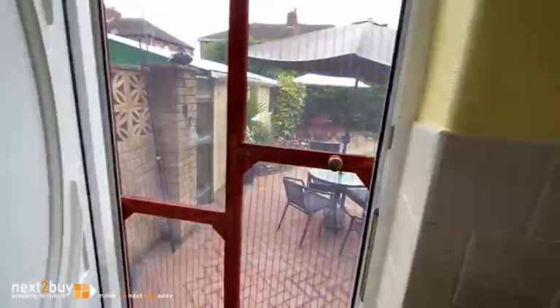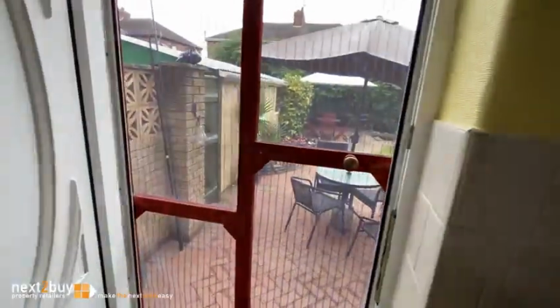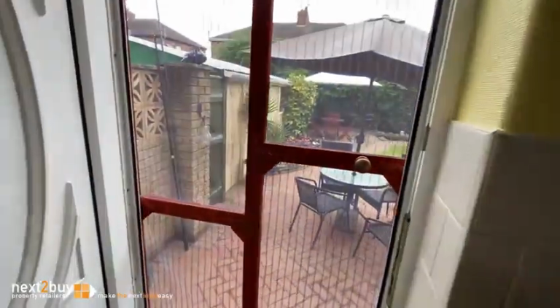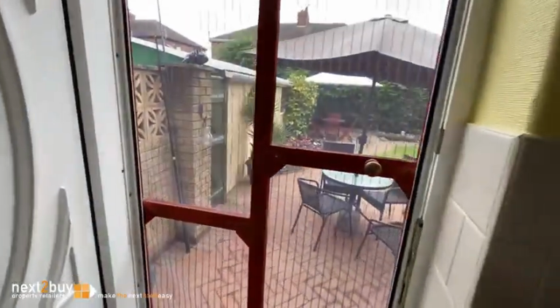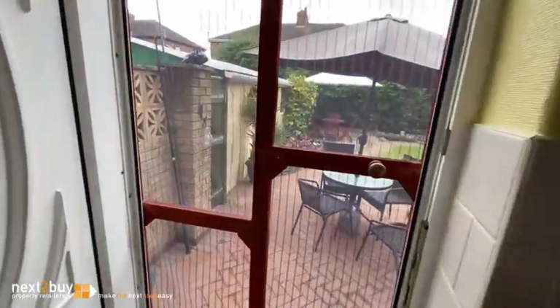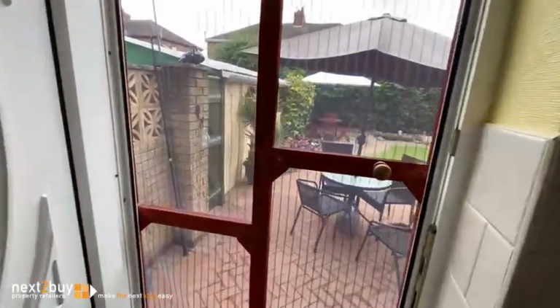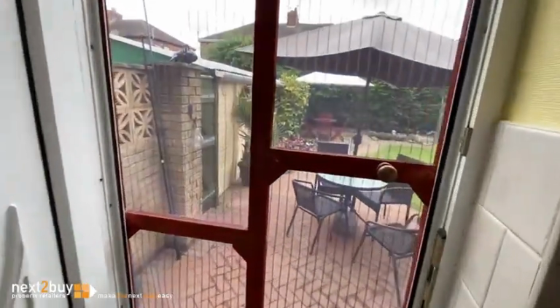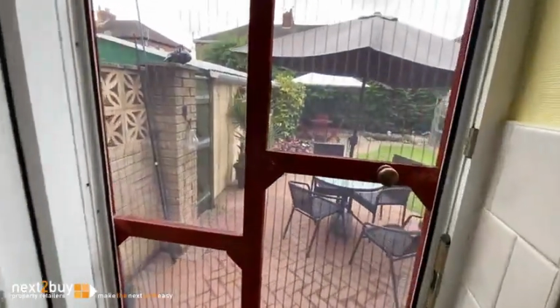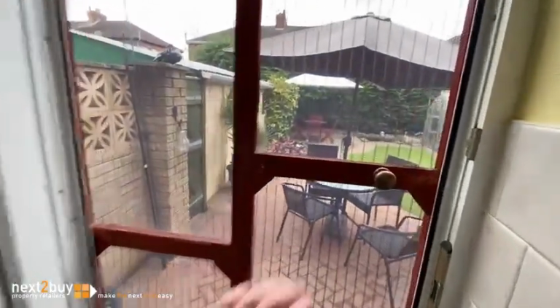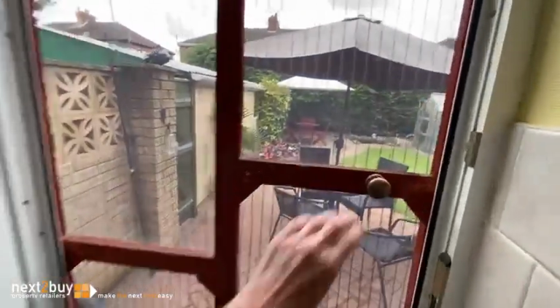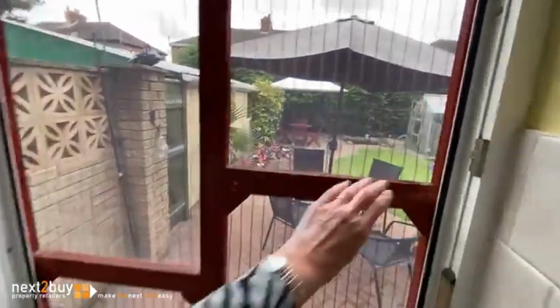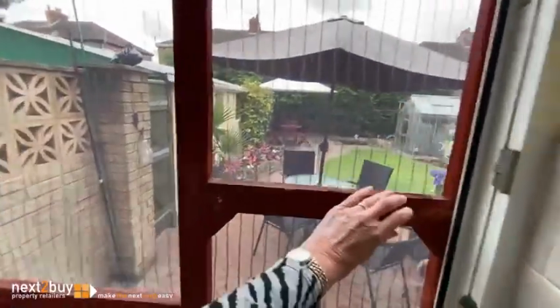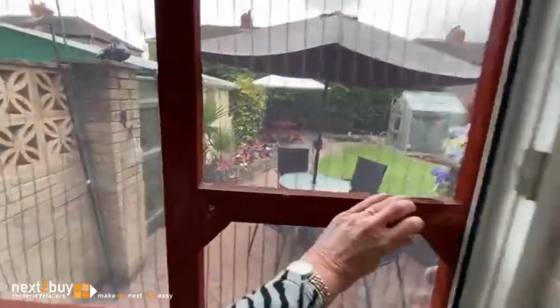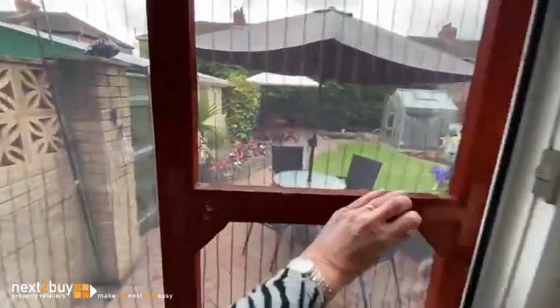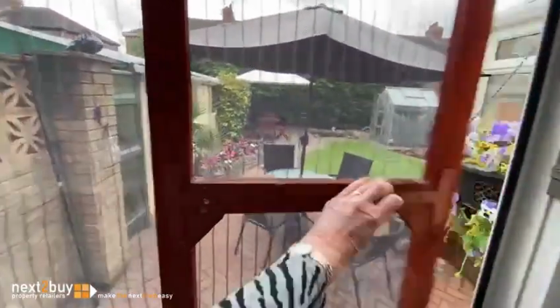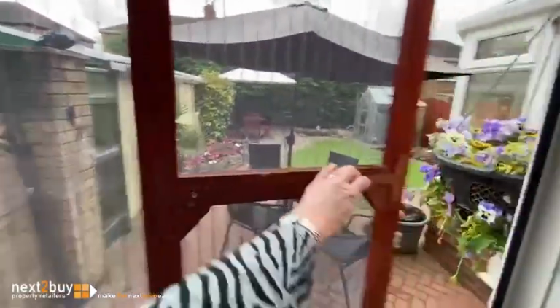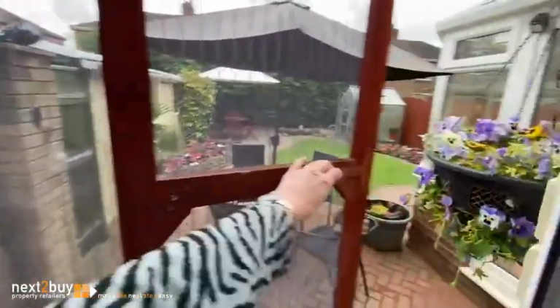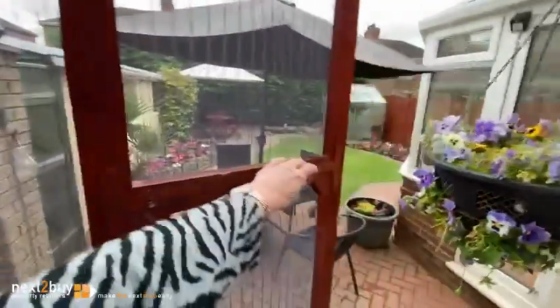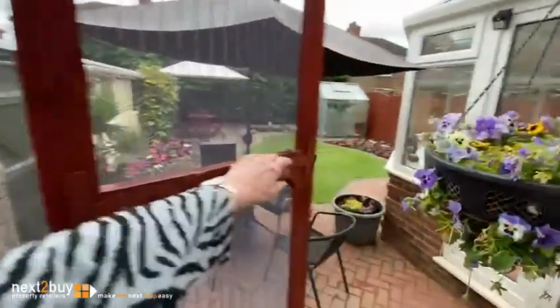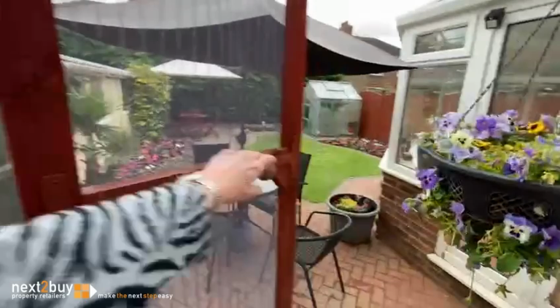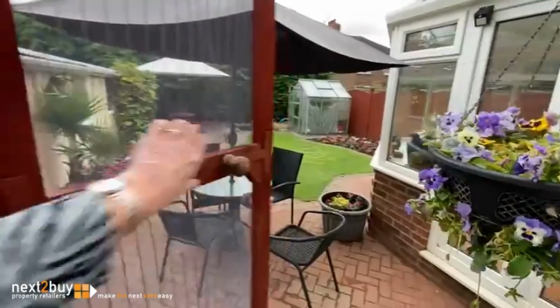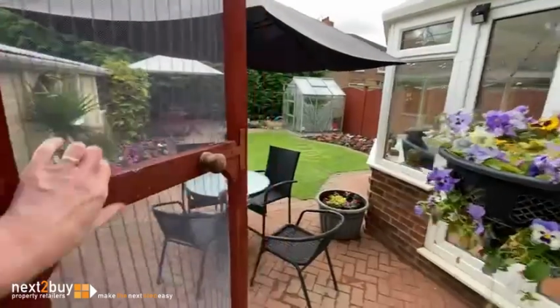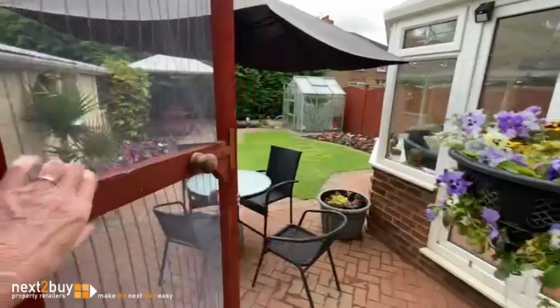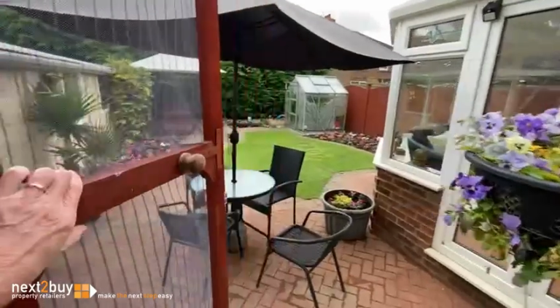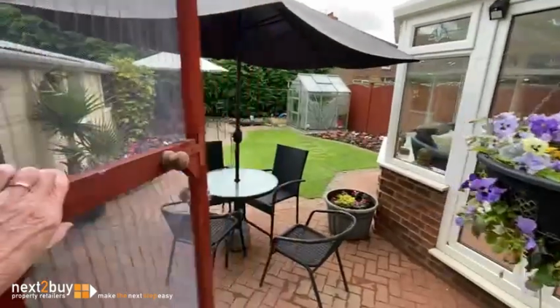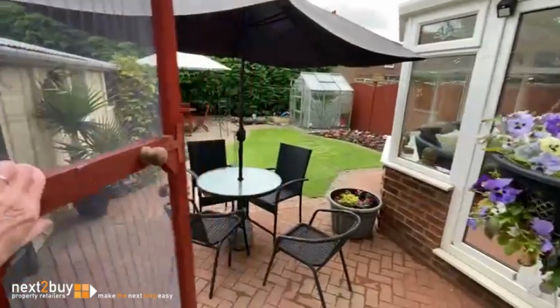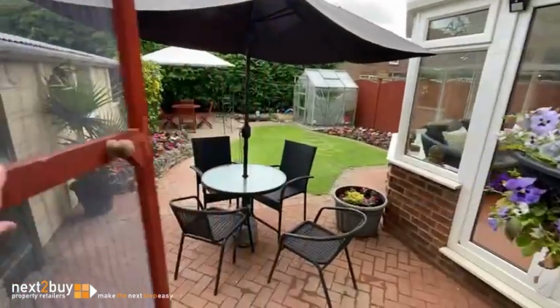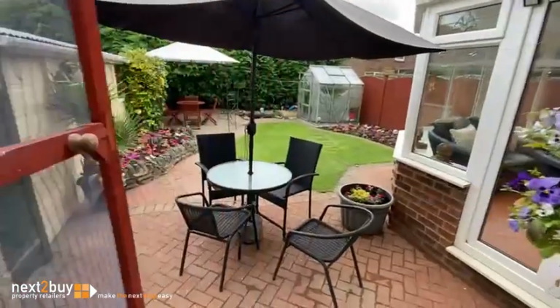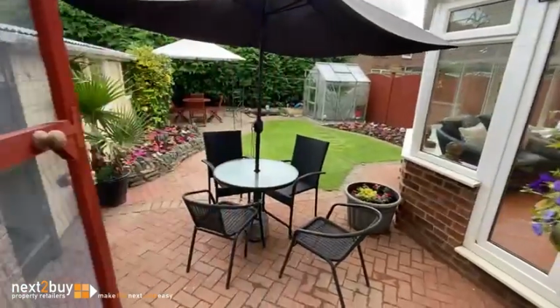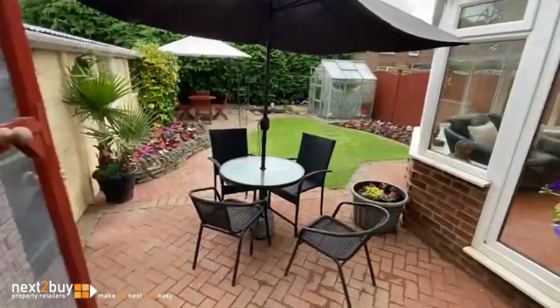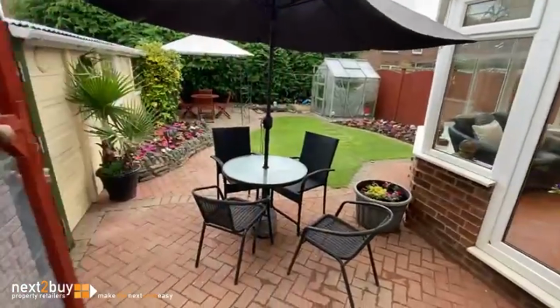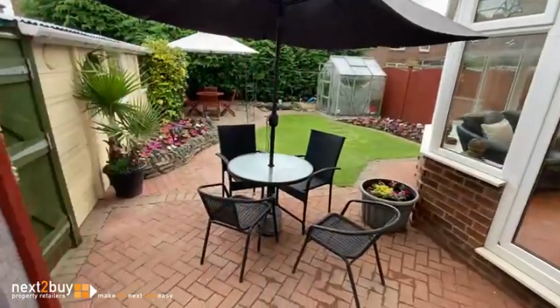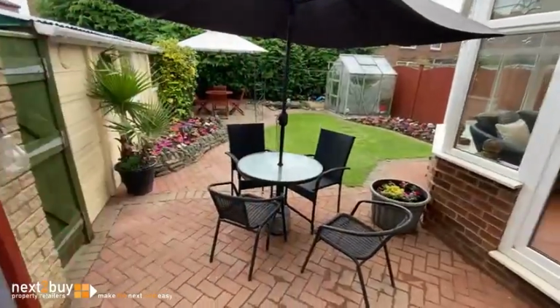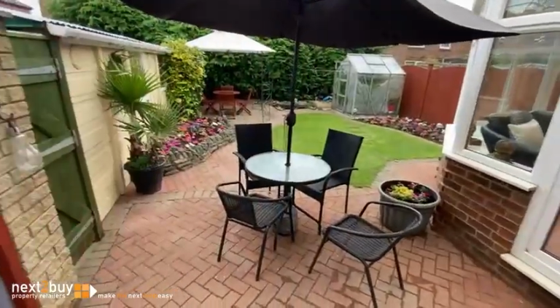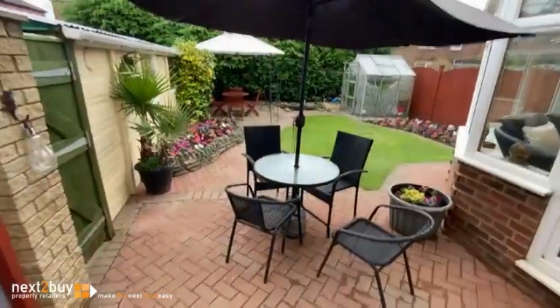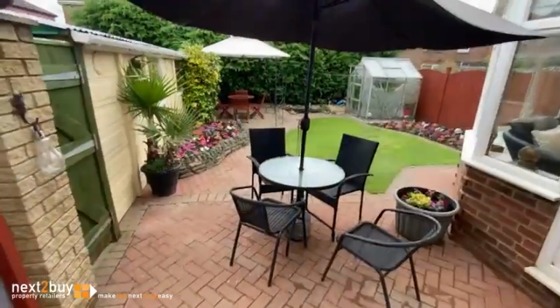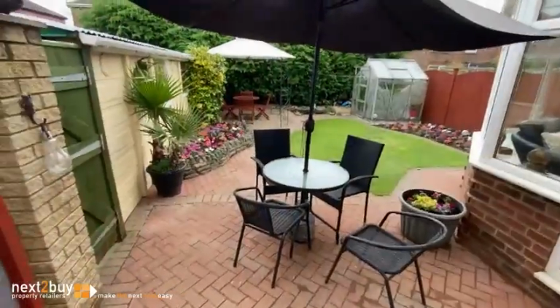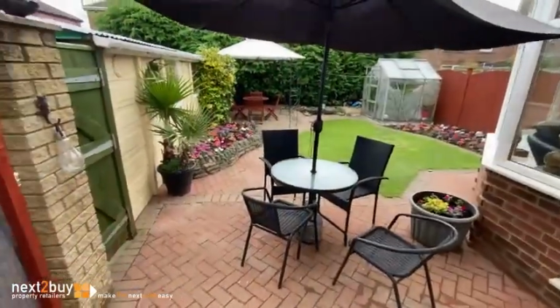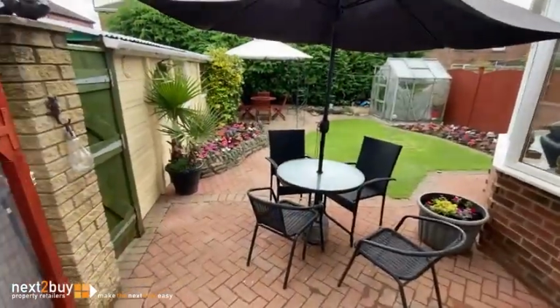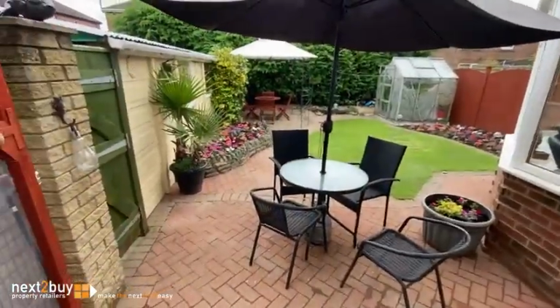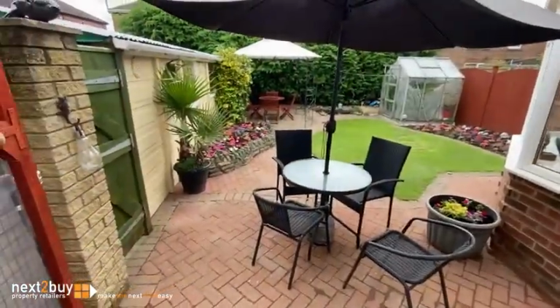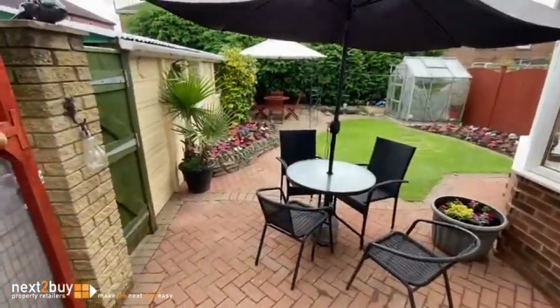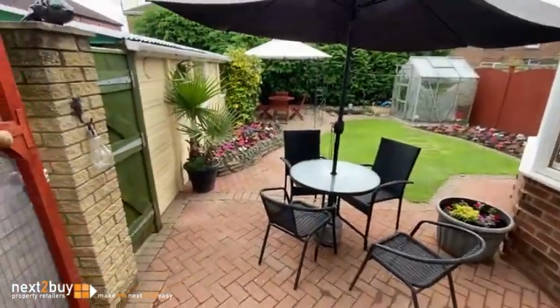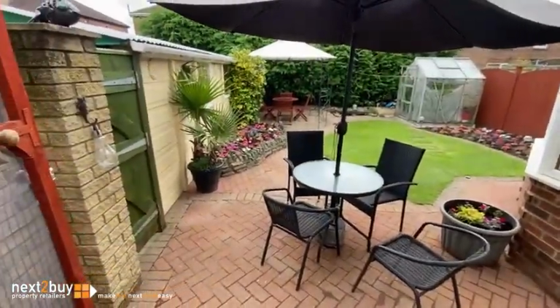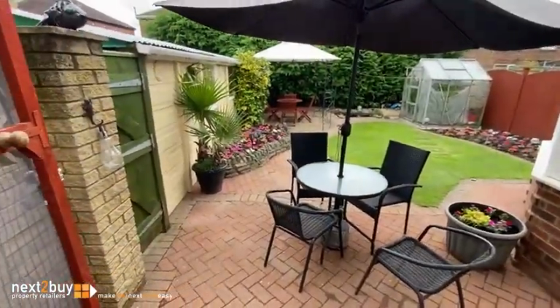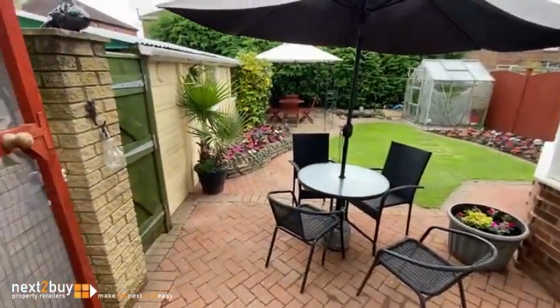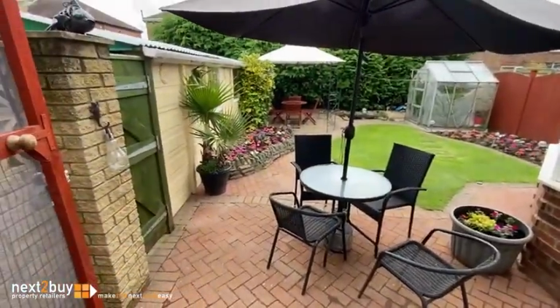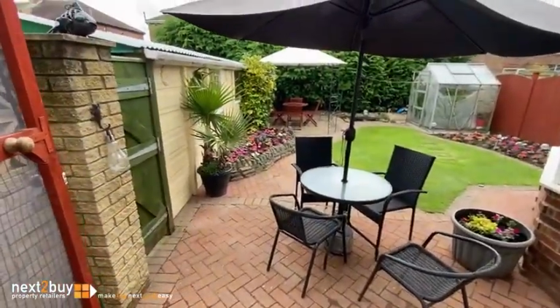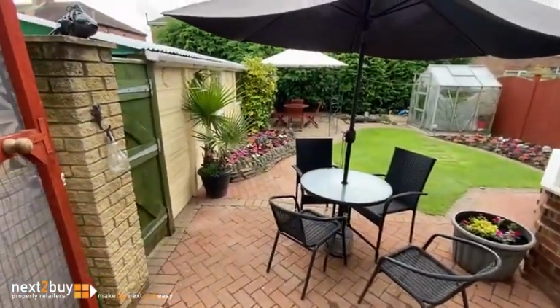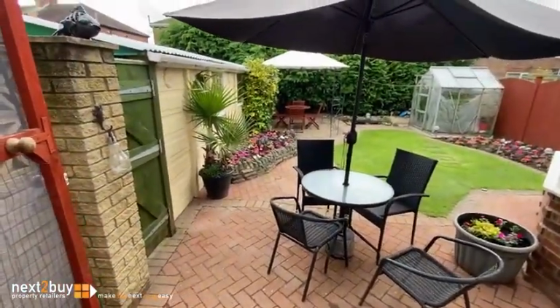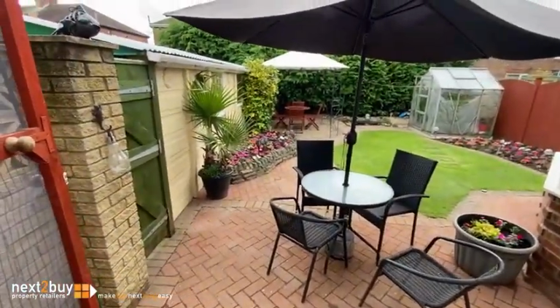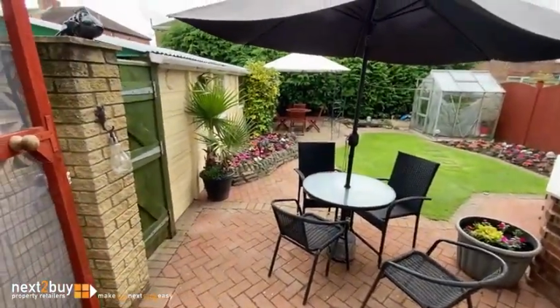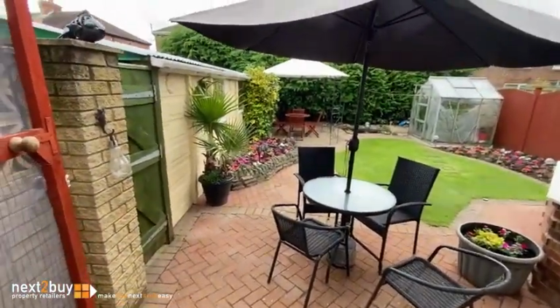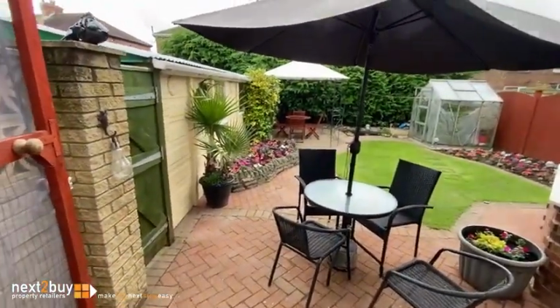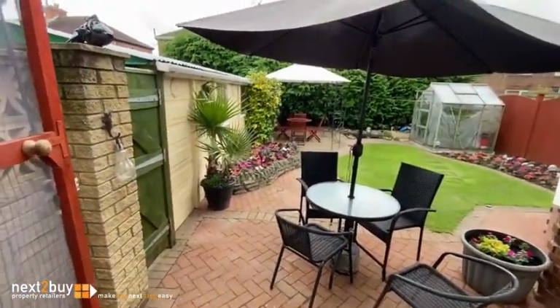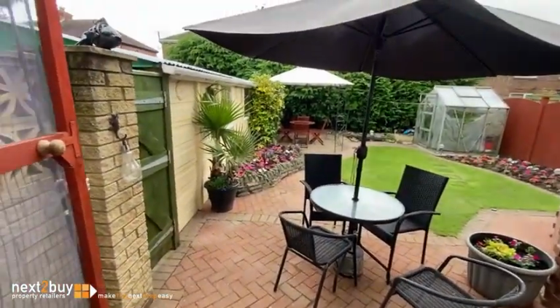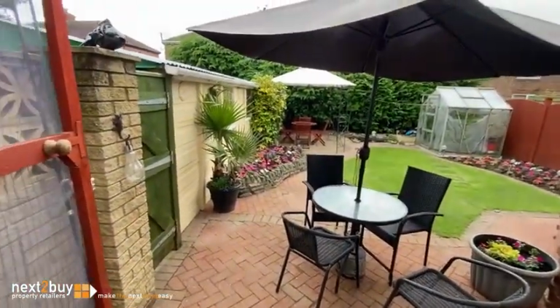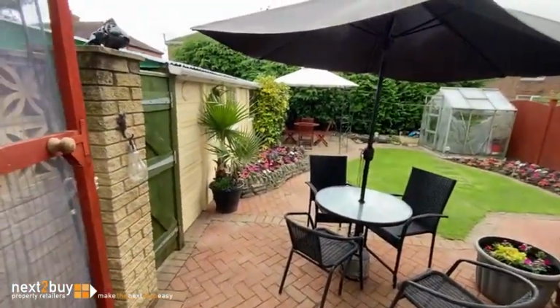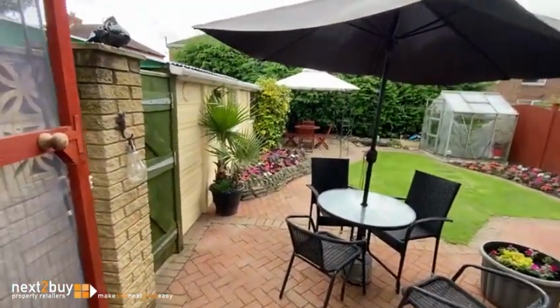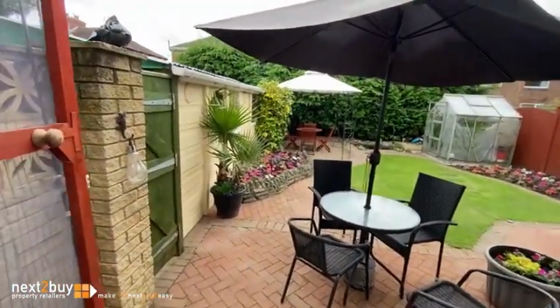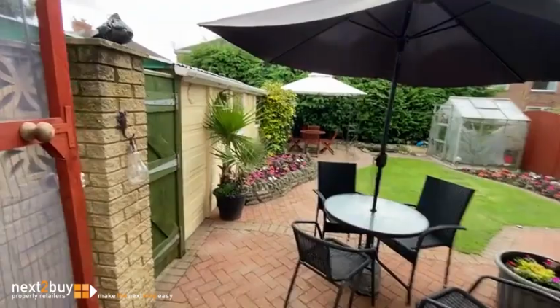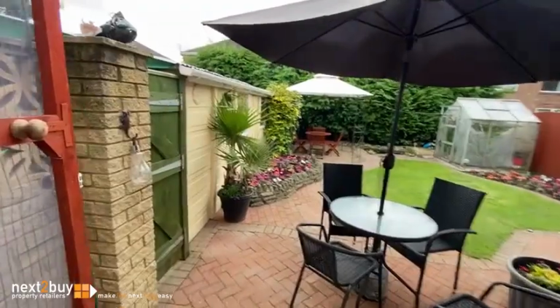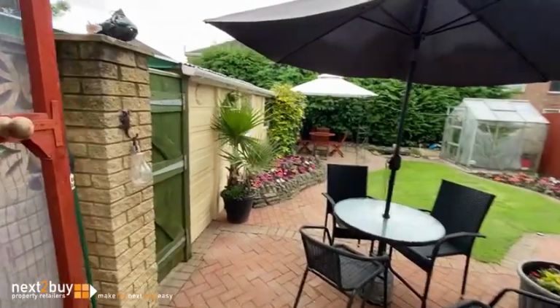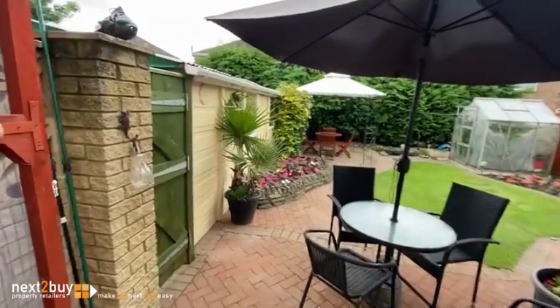There's a lovely garden at the back. There's also a gate to the side for access to the garage.